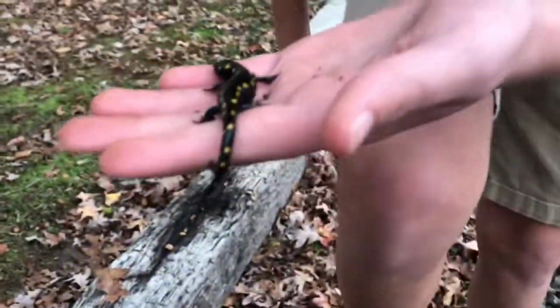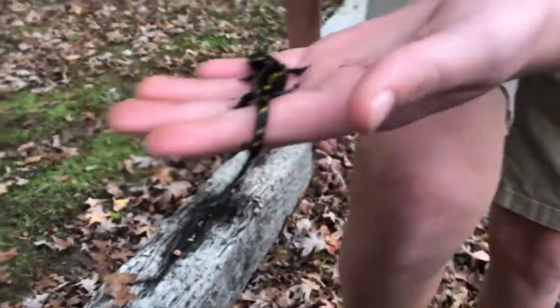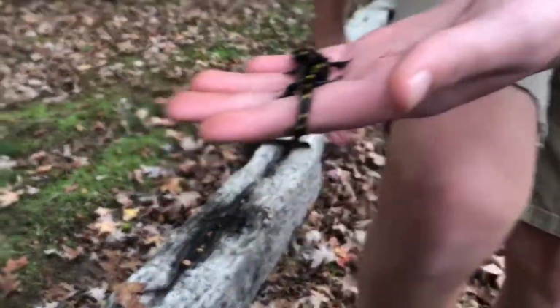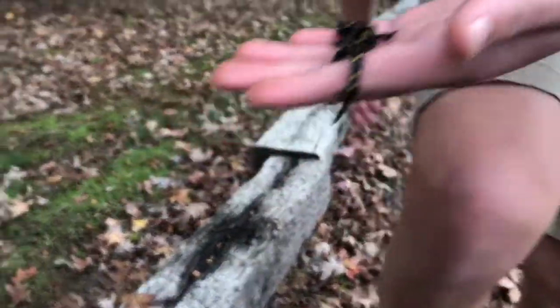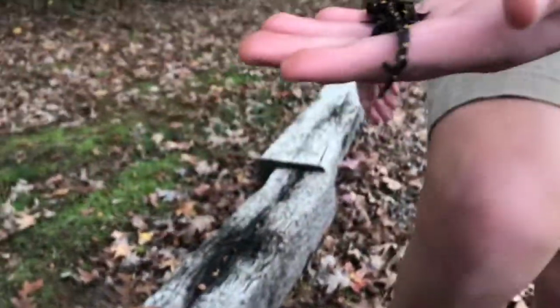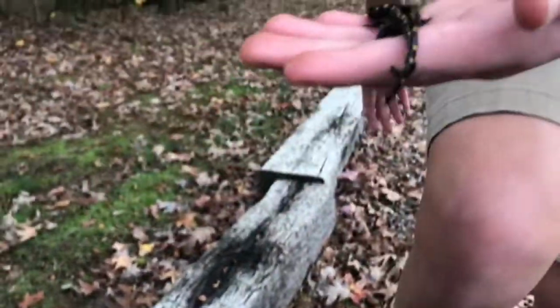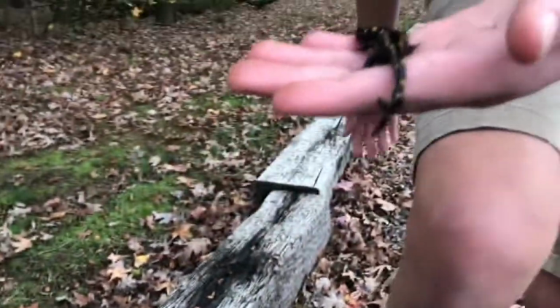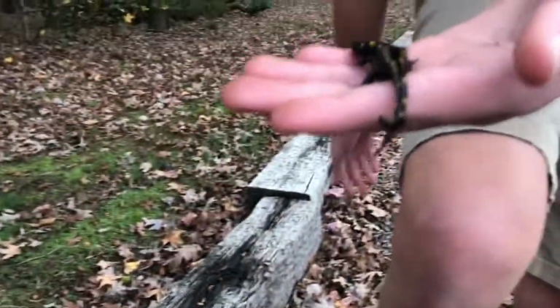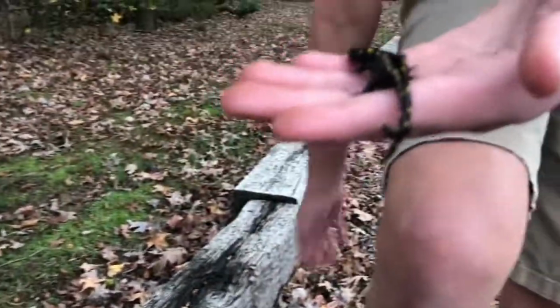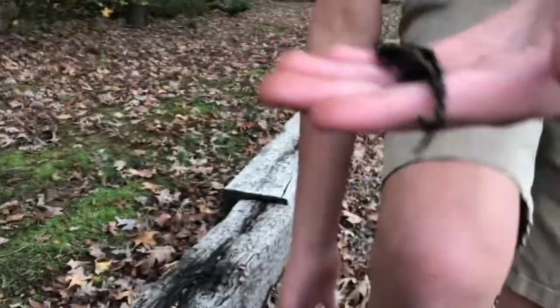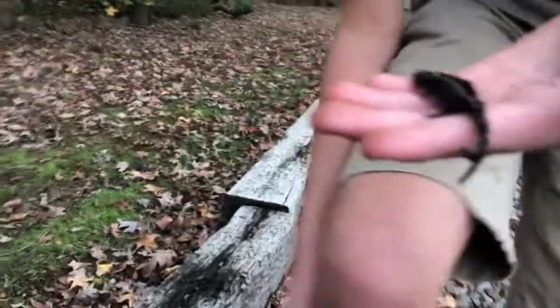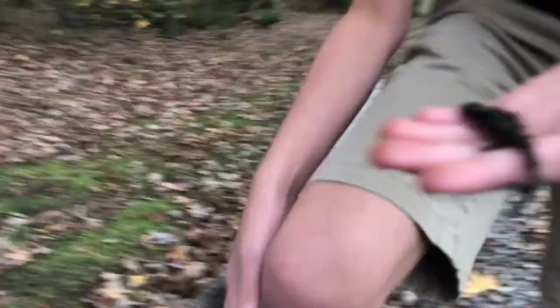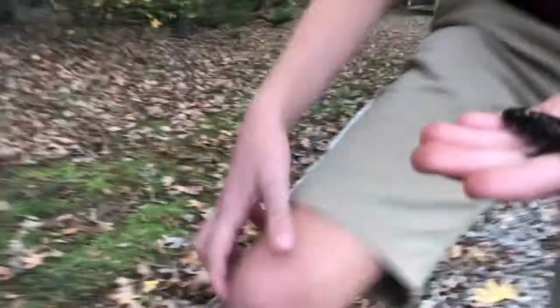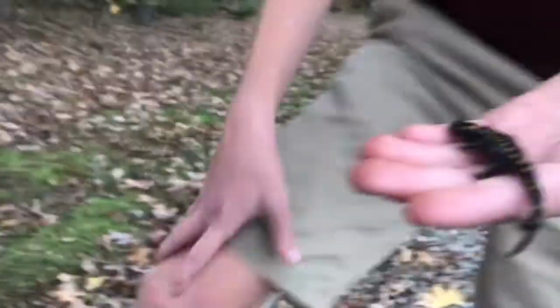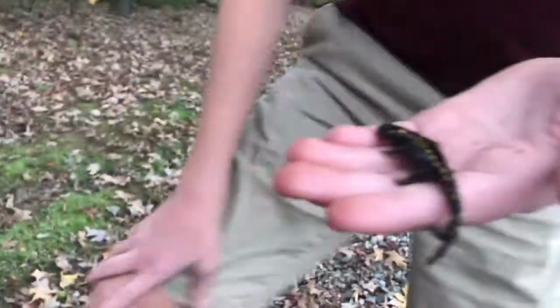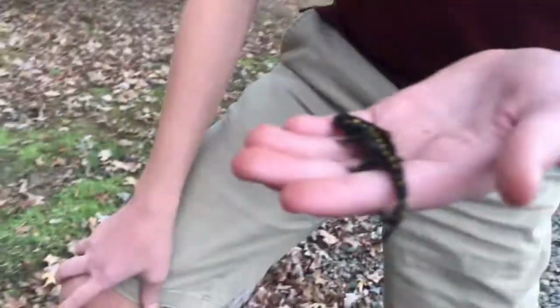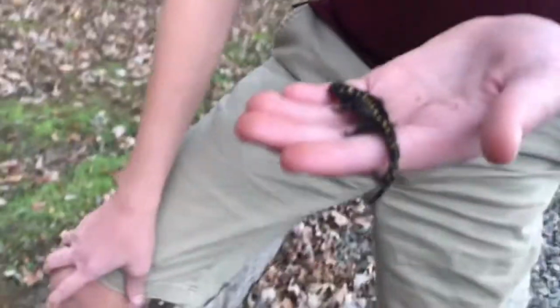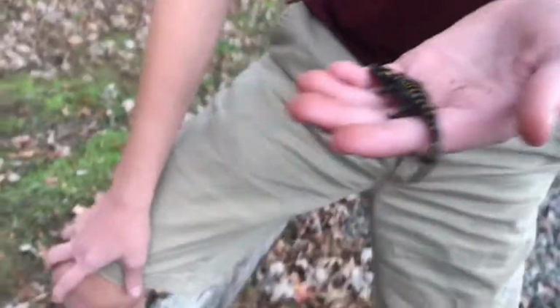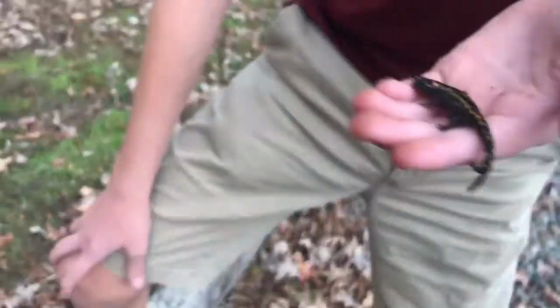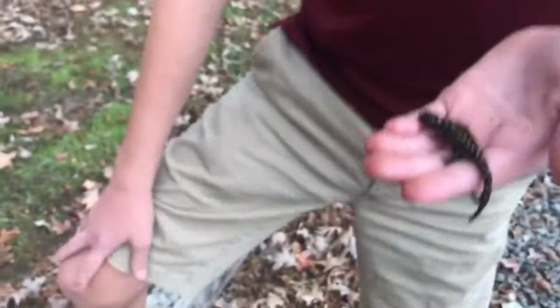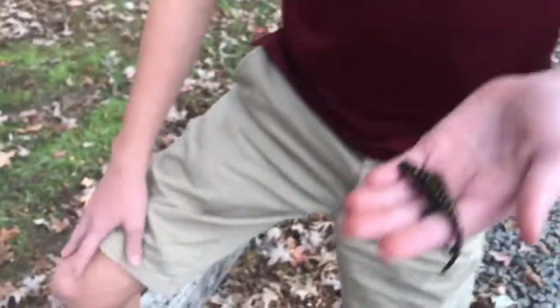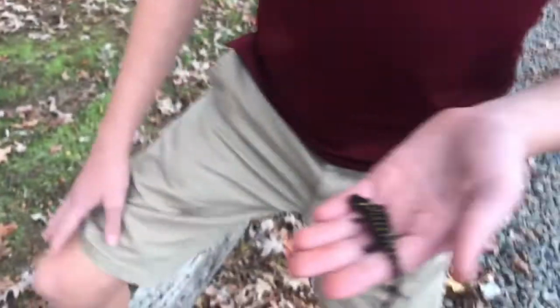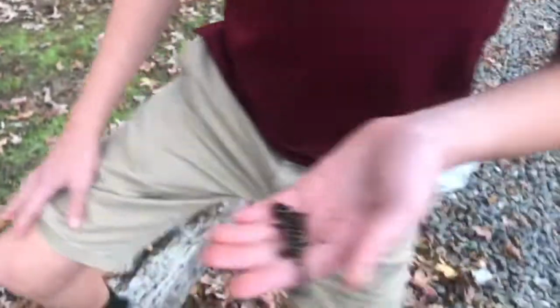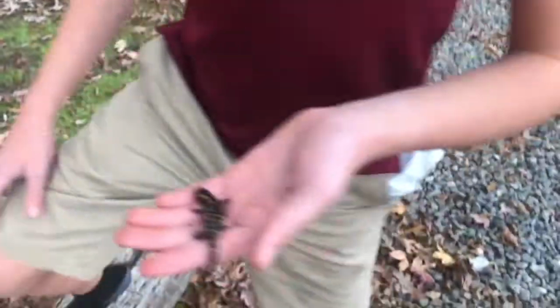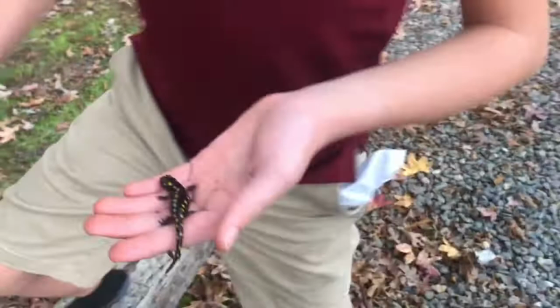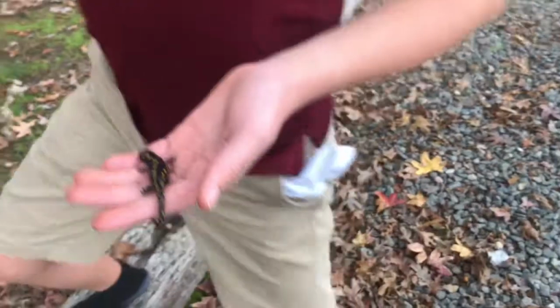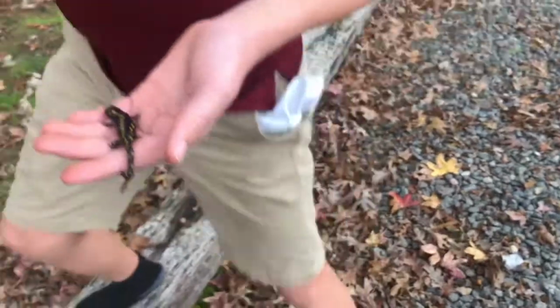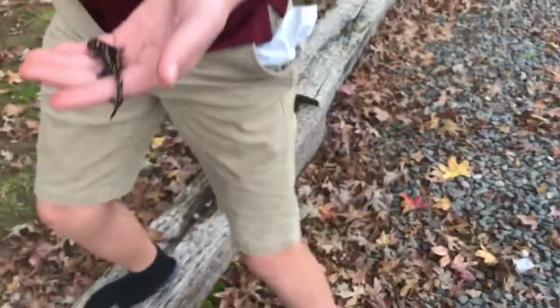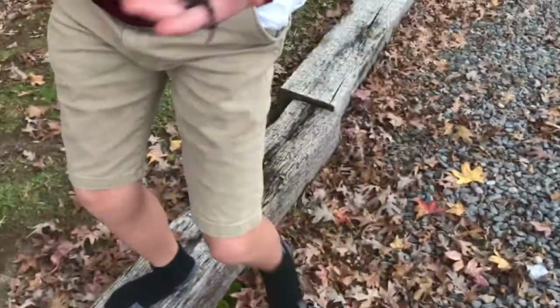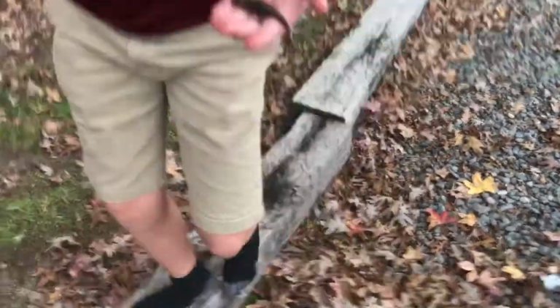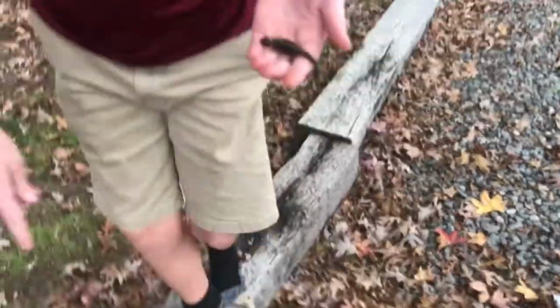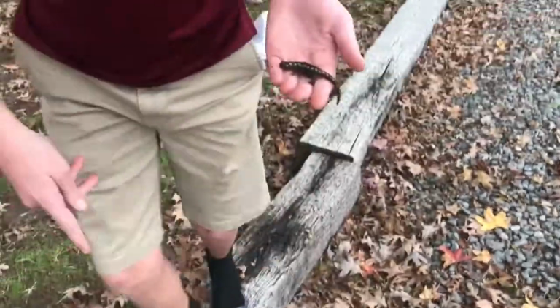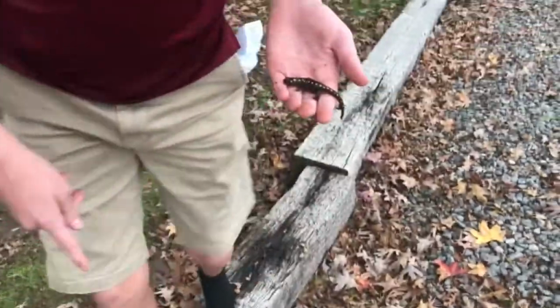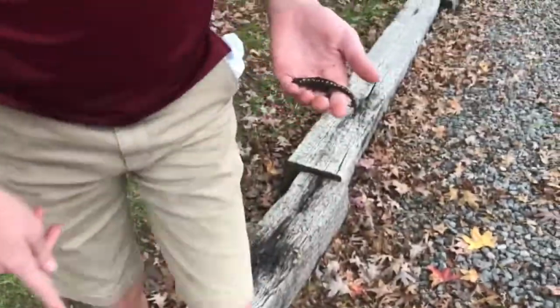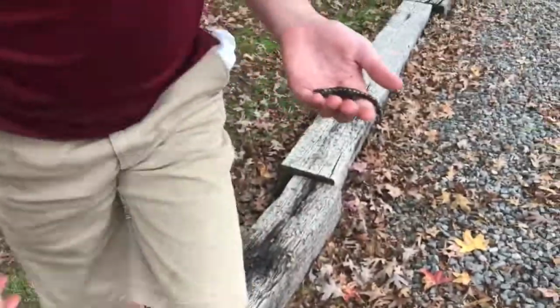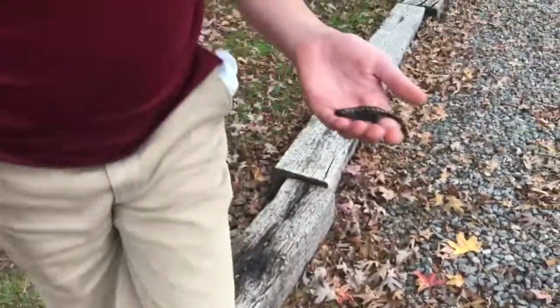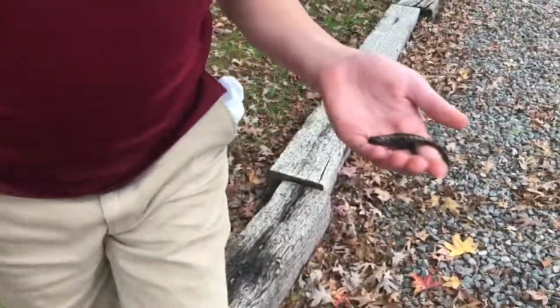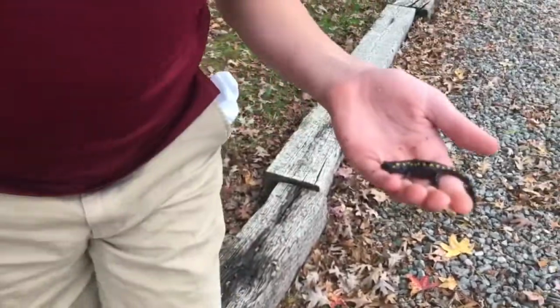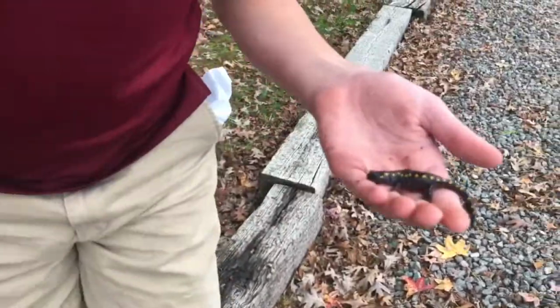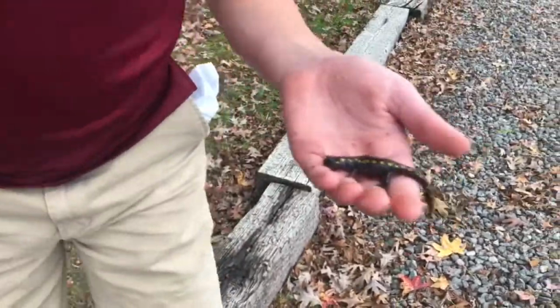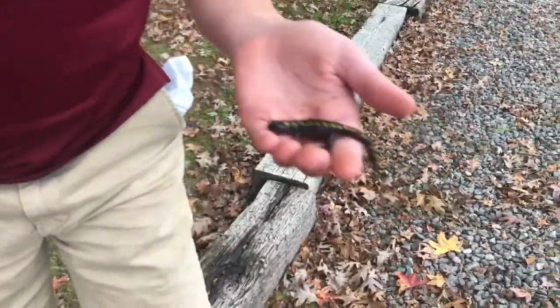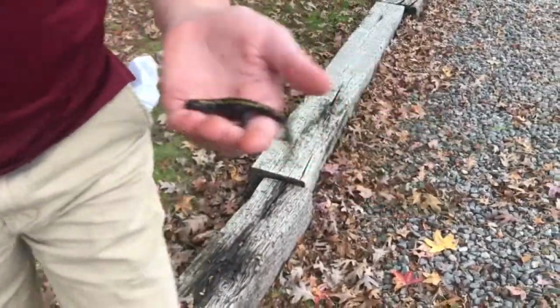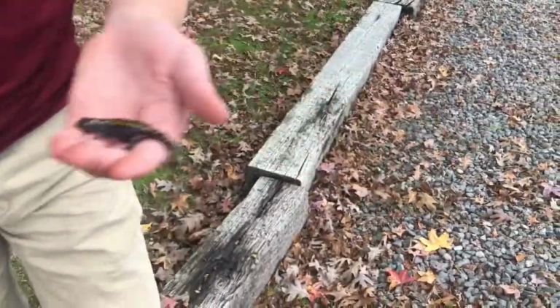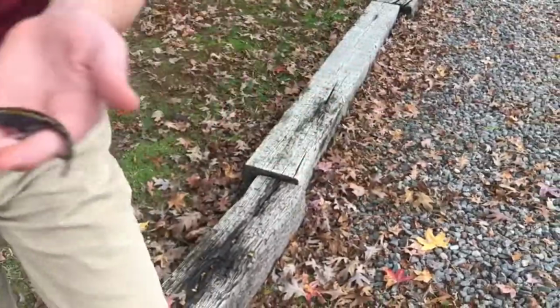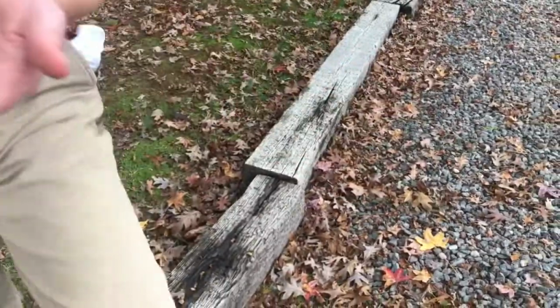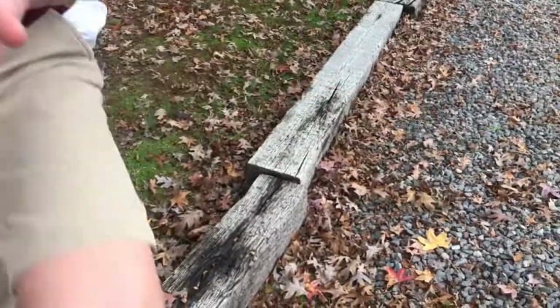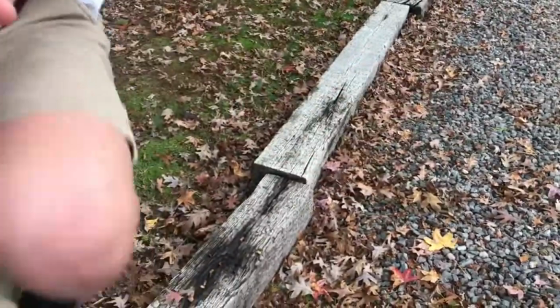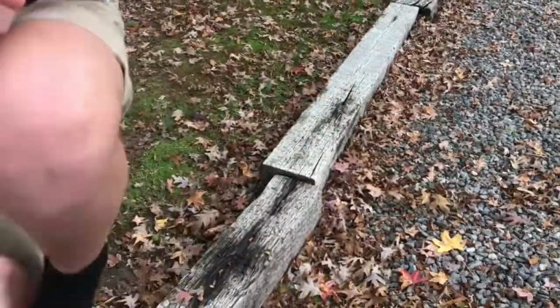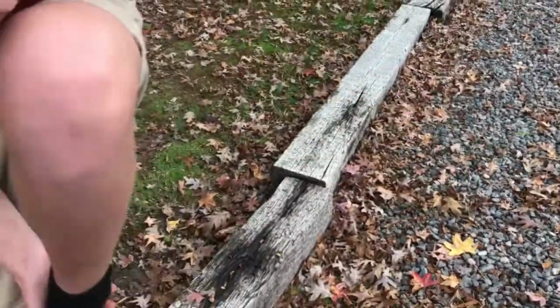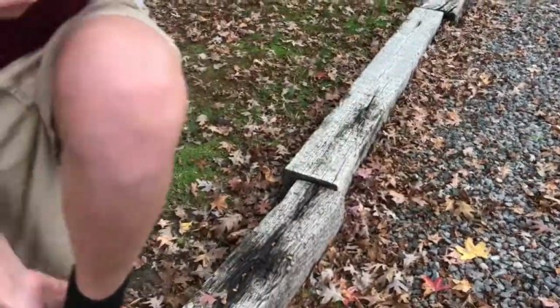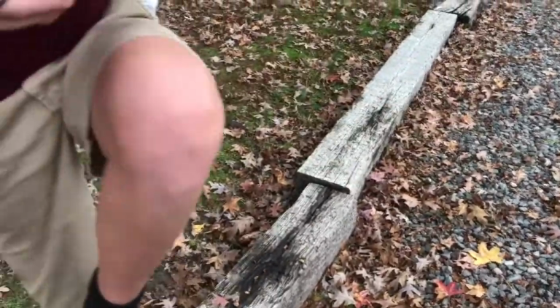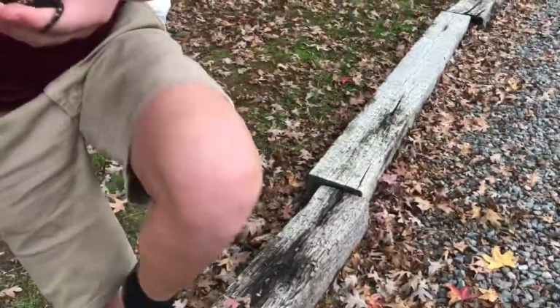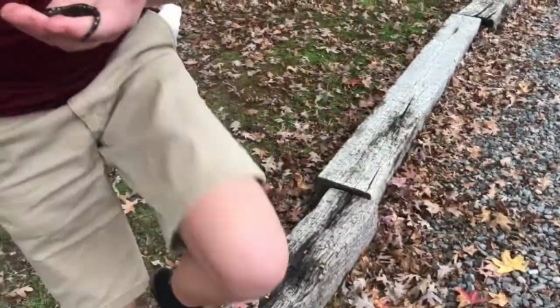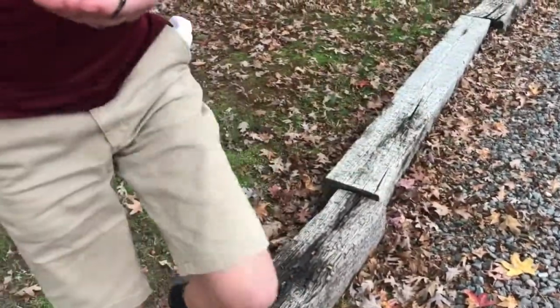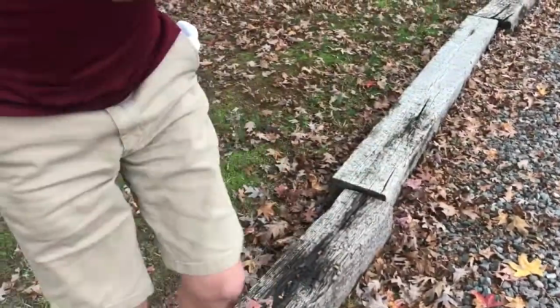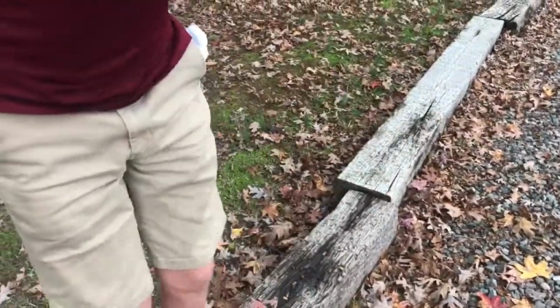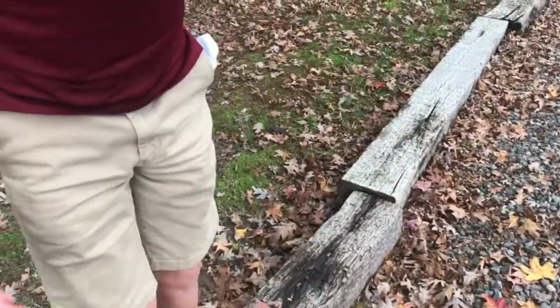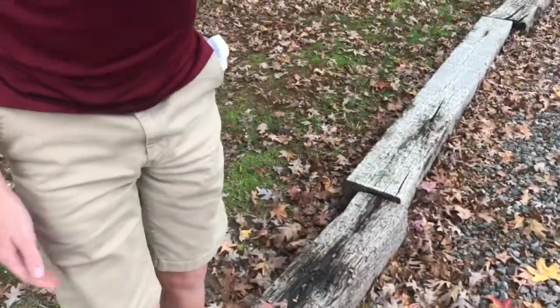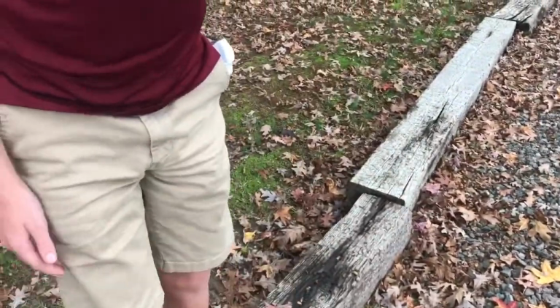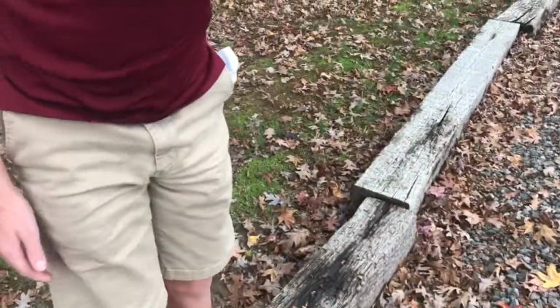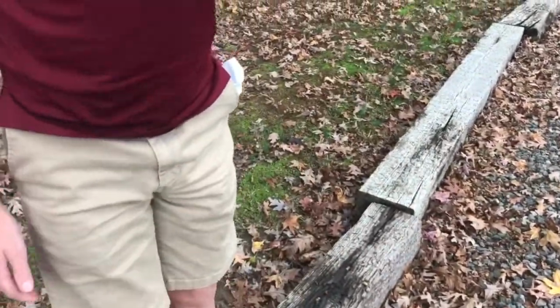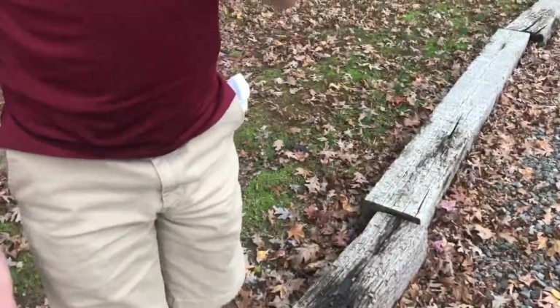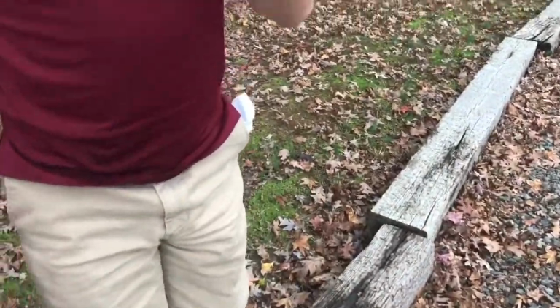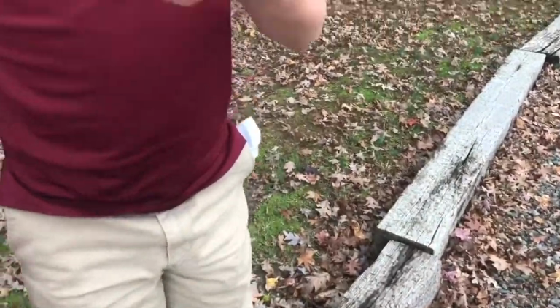My sister said there's going to be nothing under this log, and then I found this.